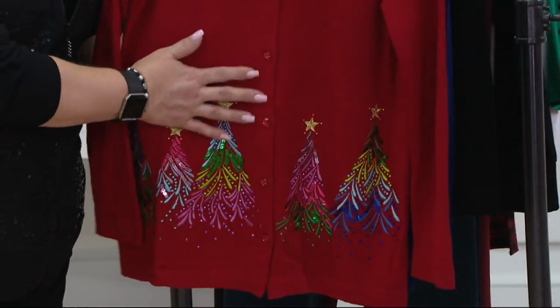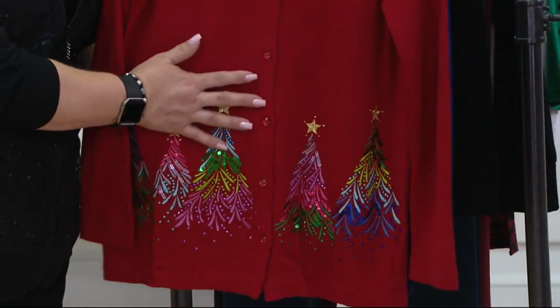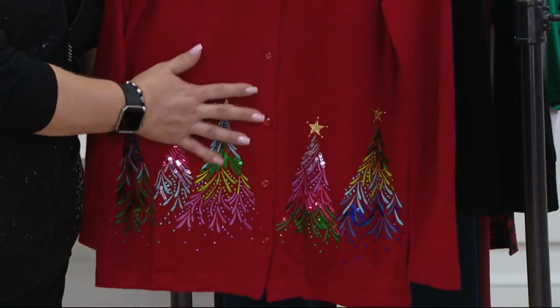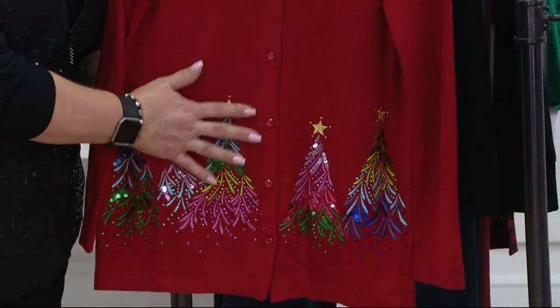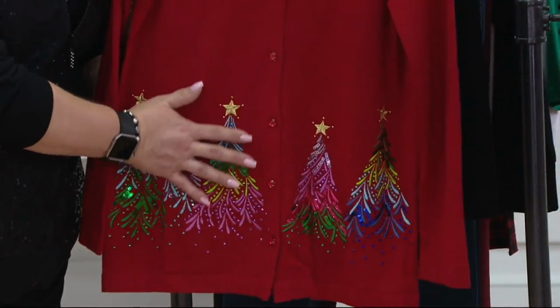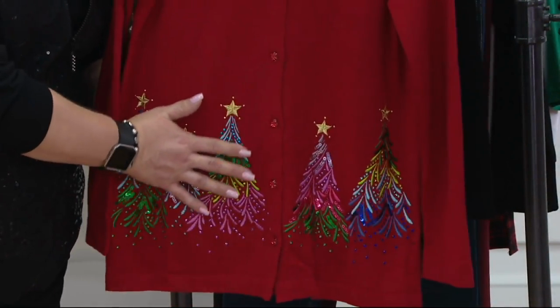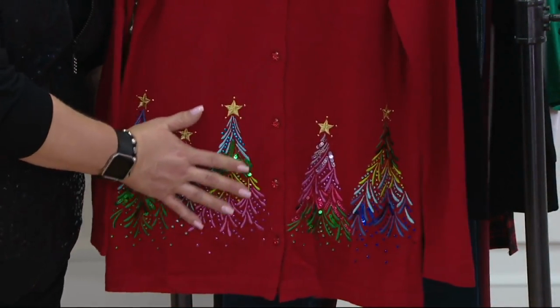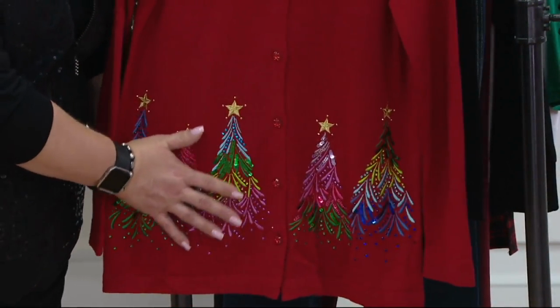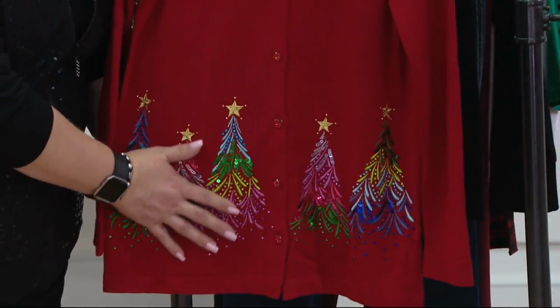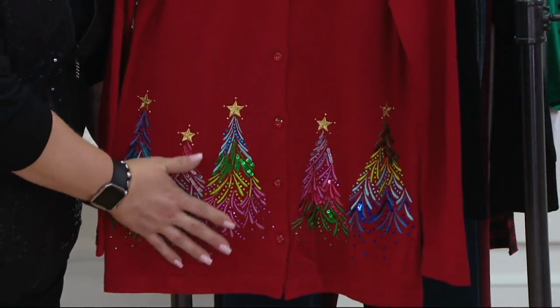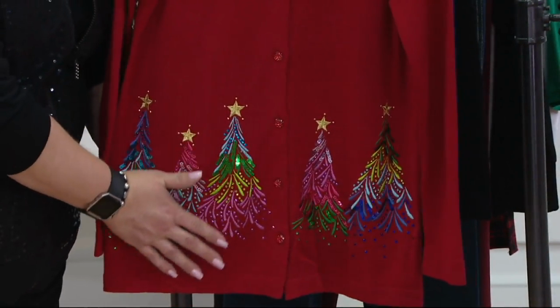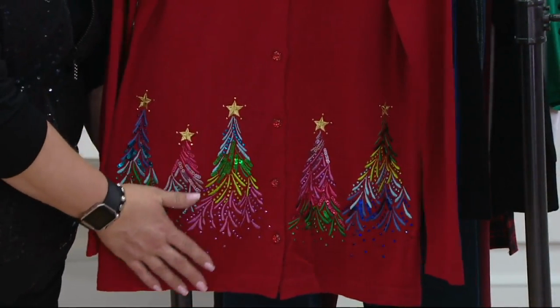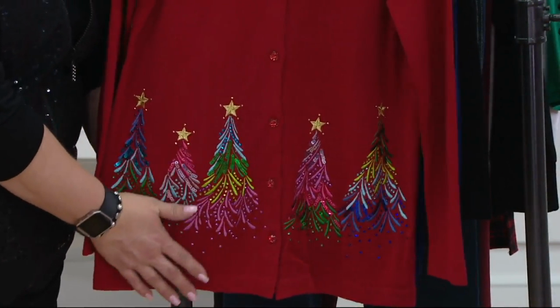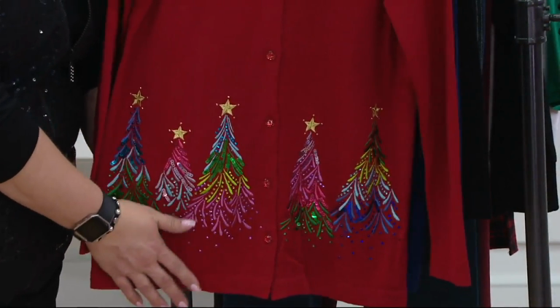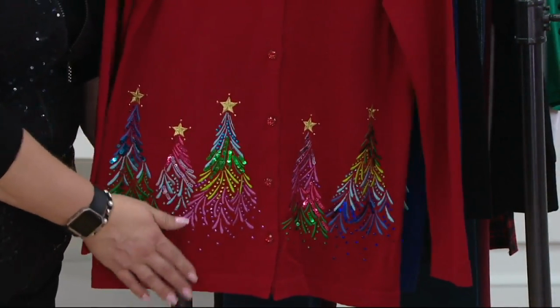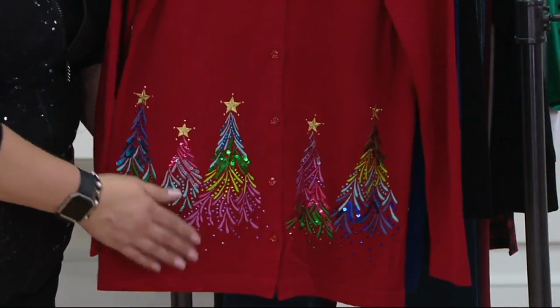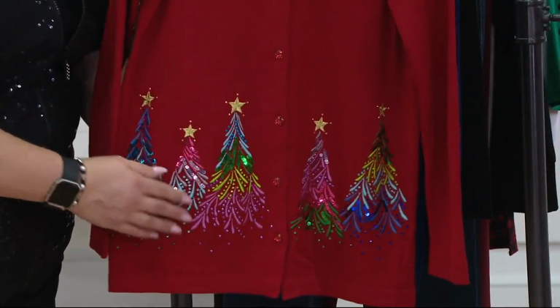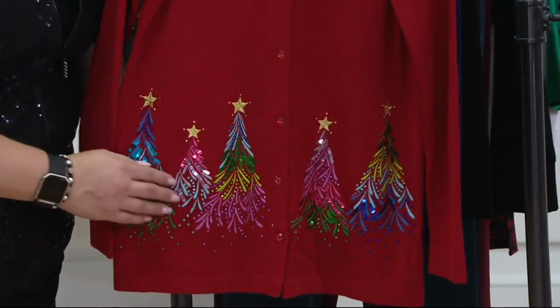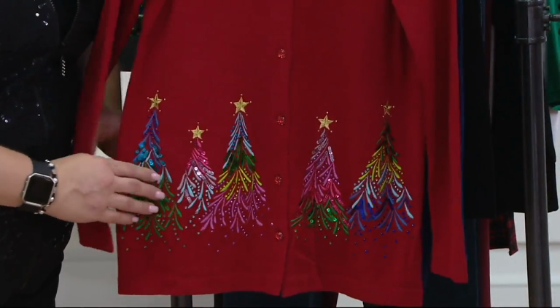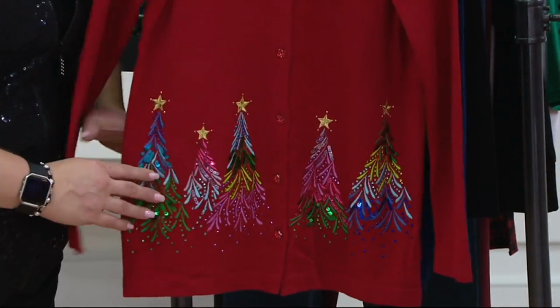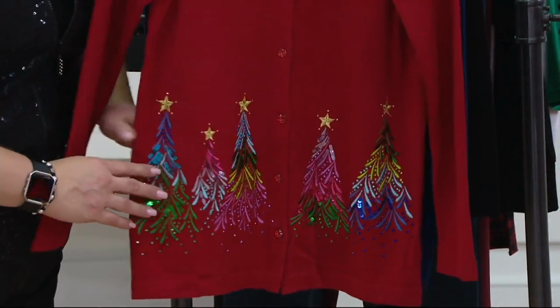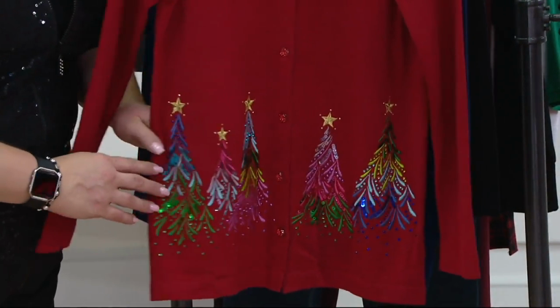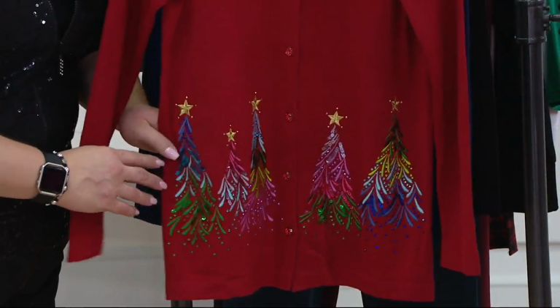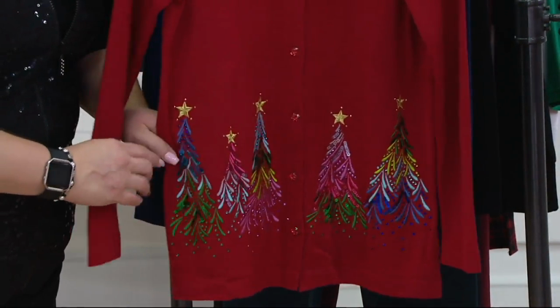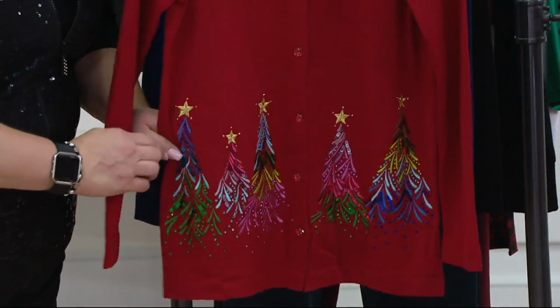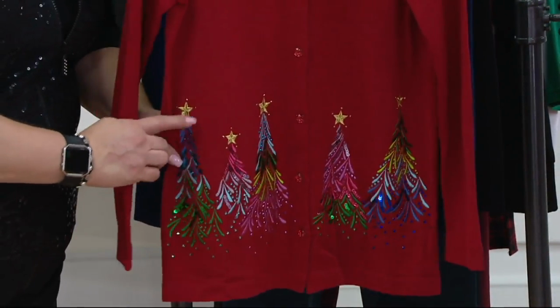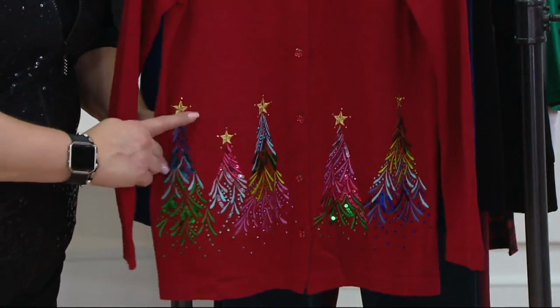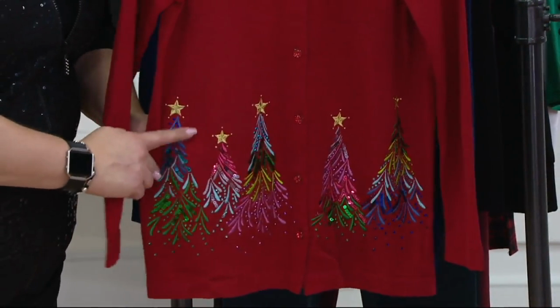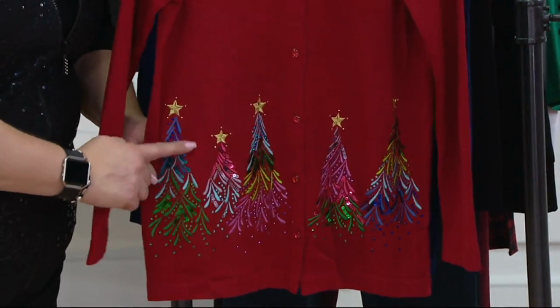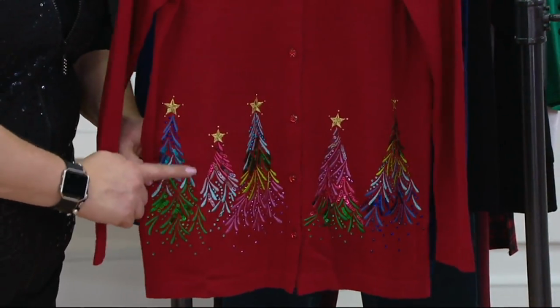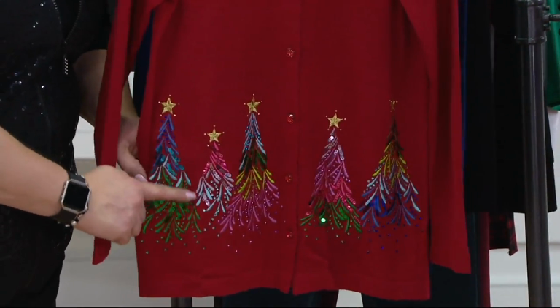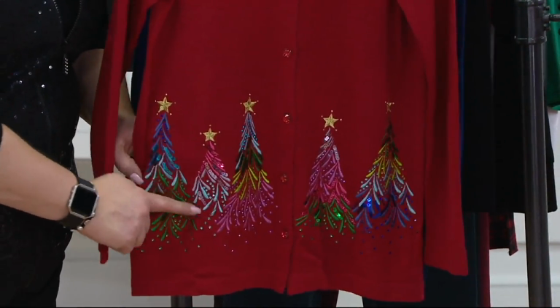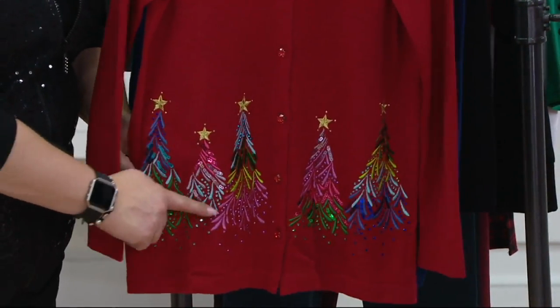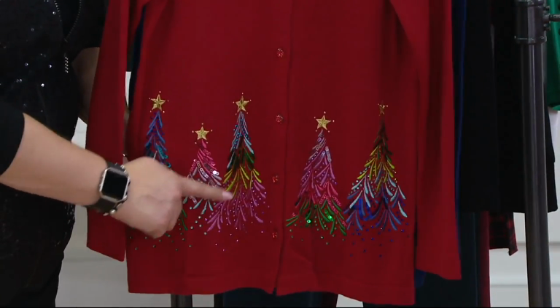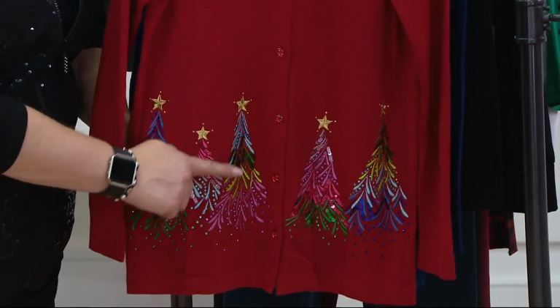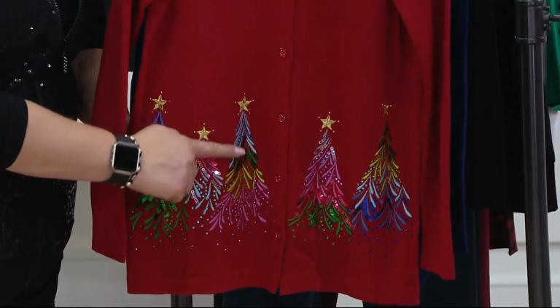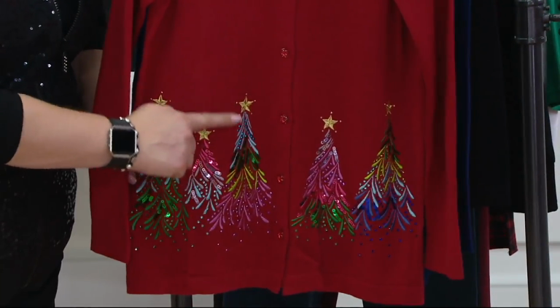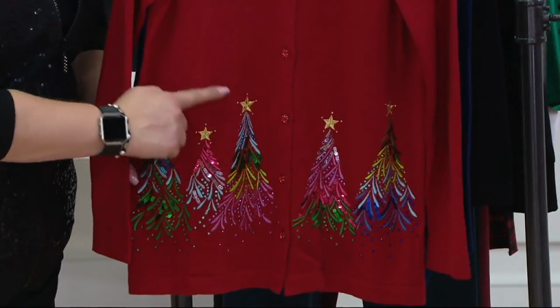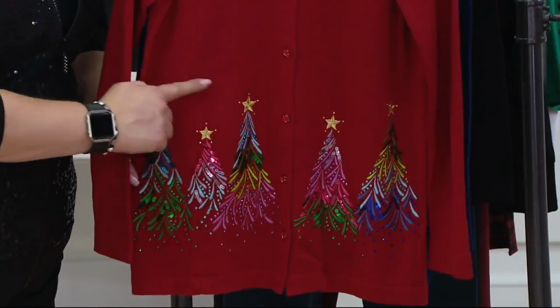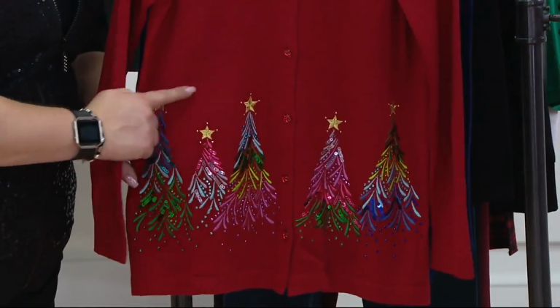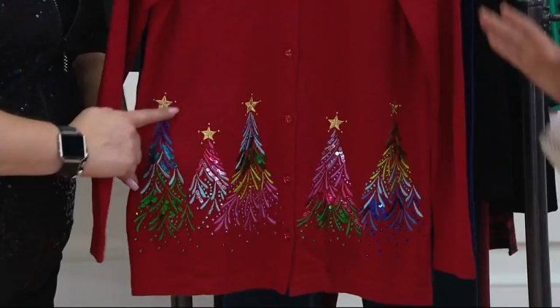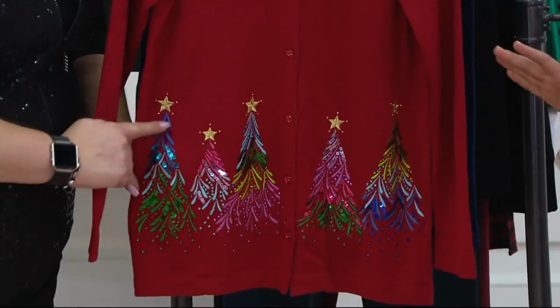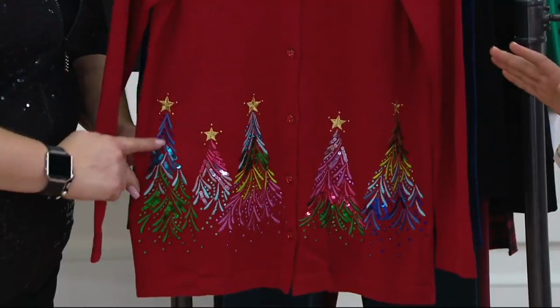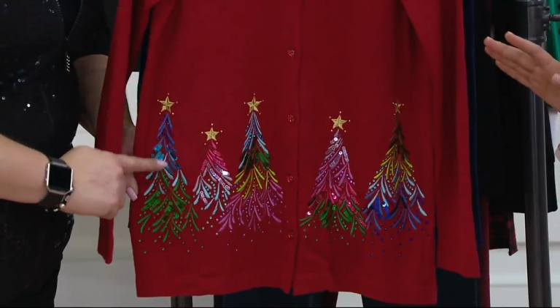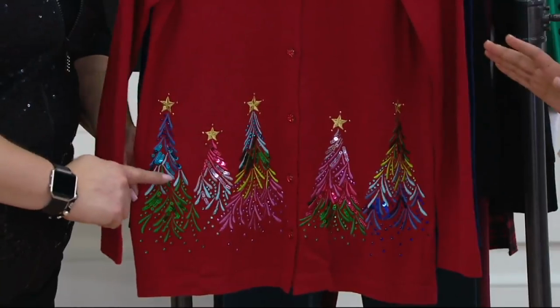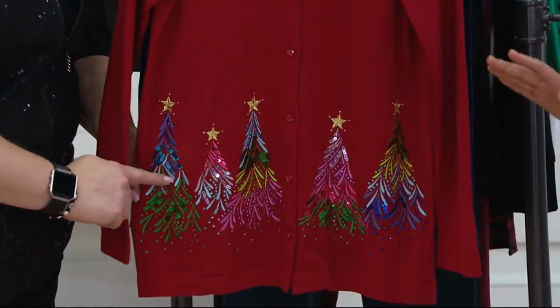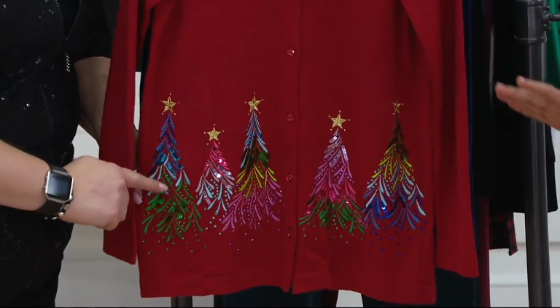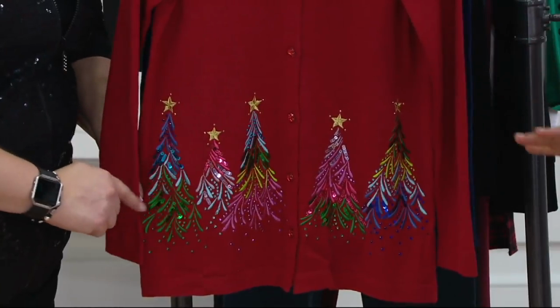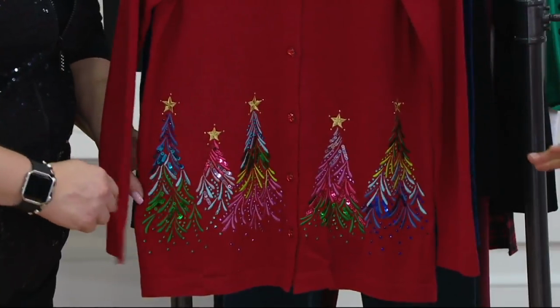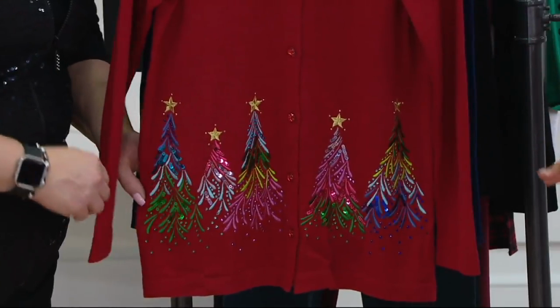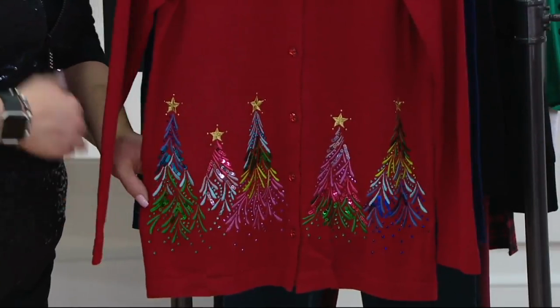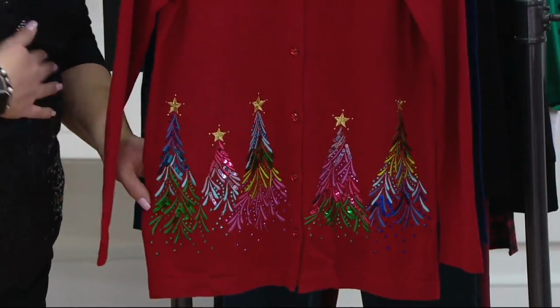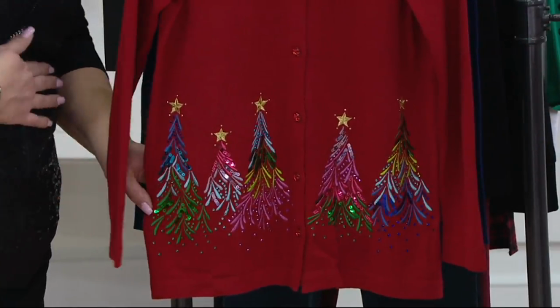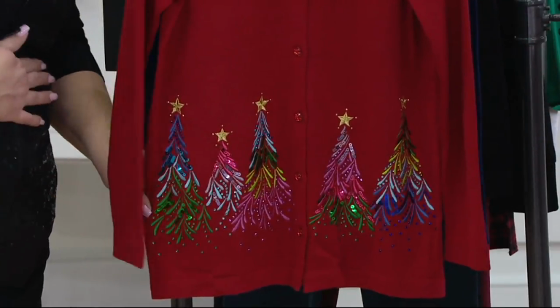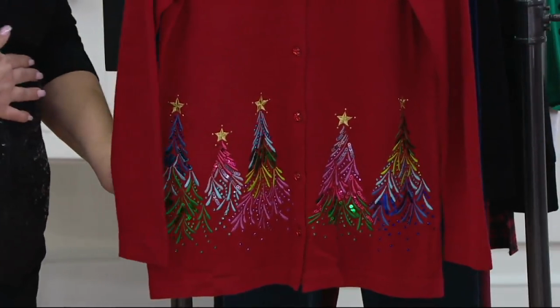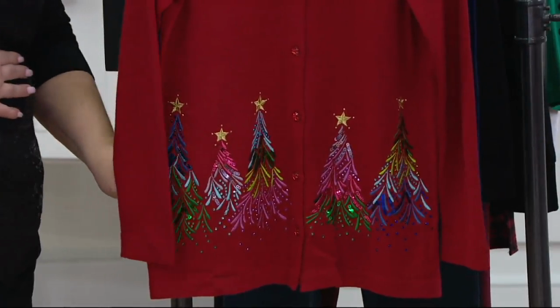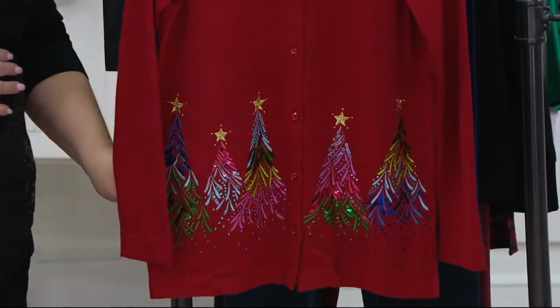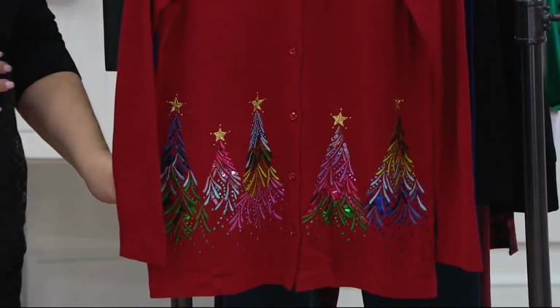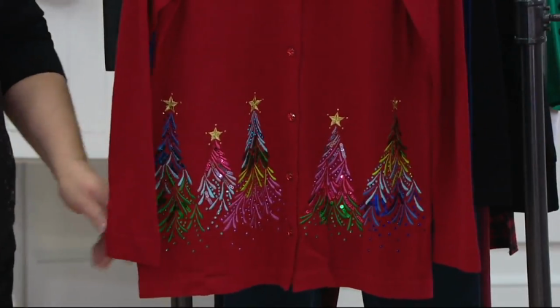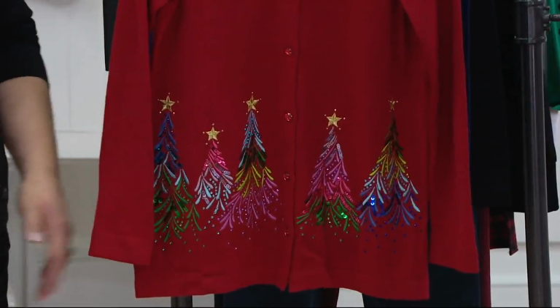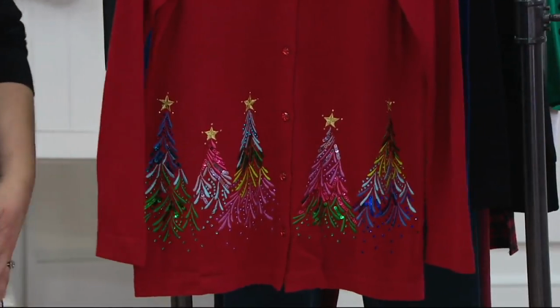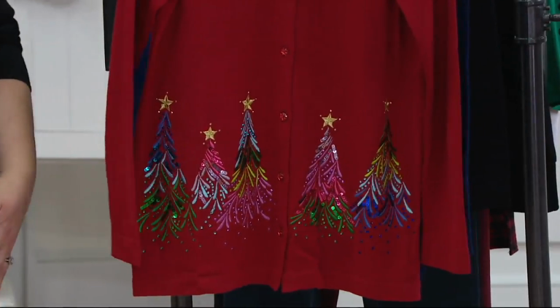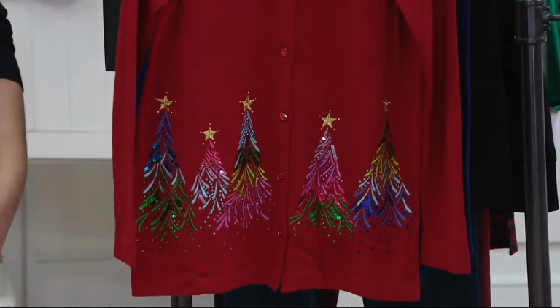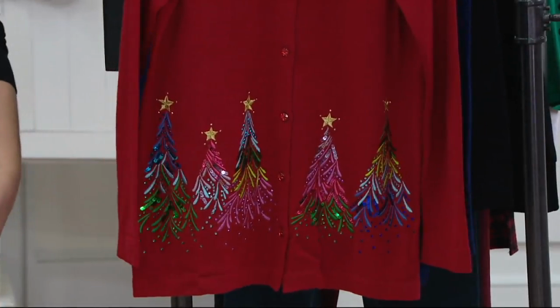It's like that joyous moment — like when they turn on the lights at Rockefeller Center and you finally lit the tree. That is essentially what you're wearing on your sweater.